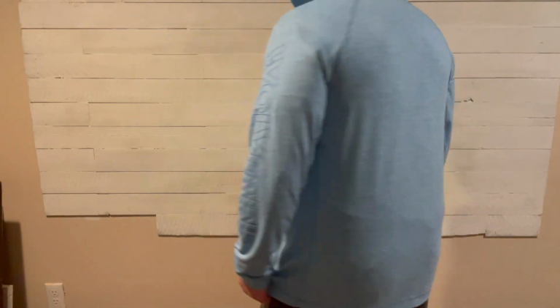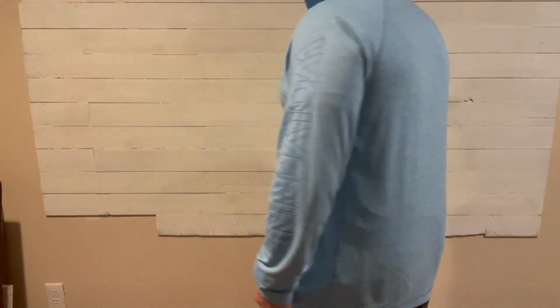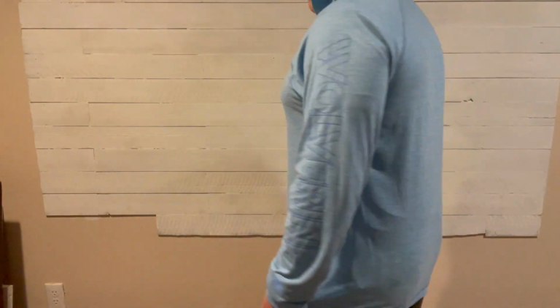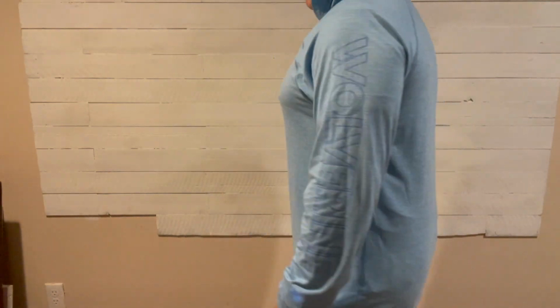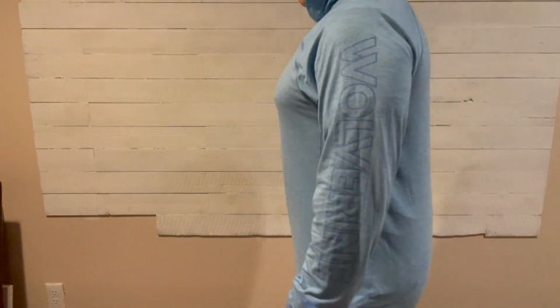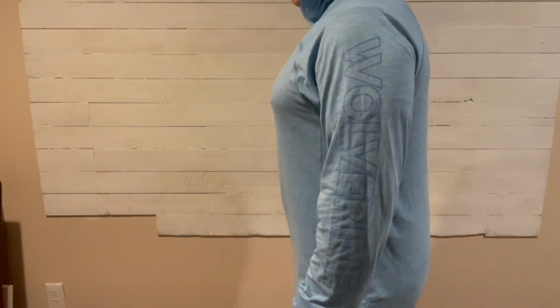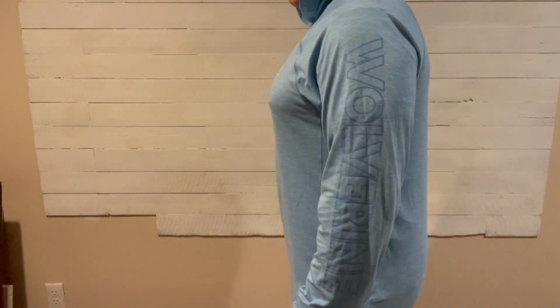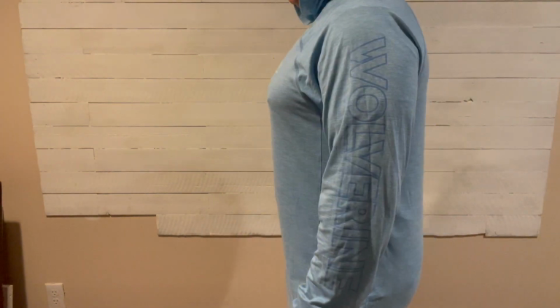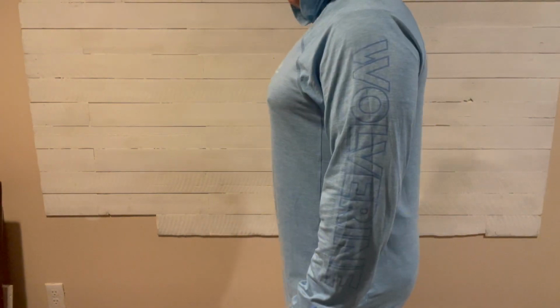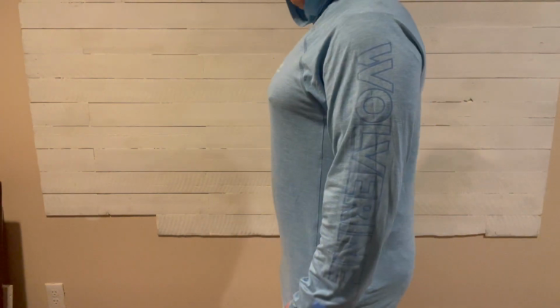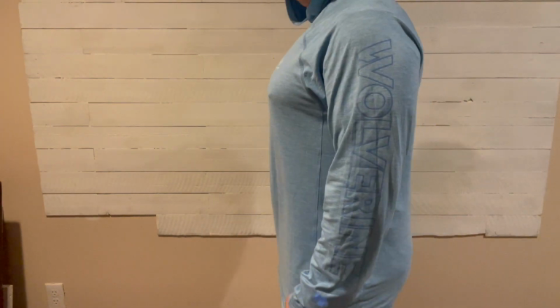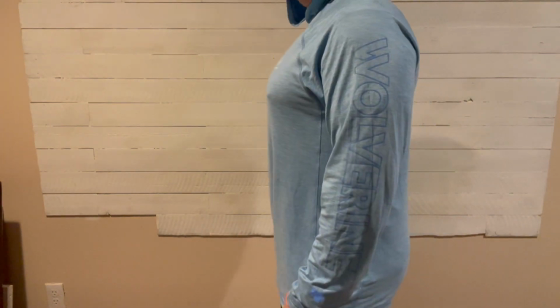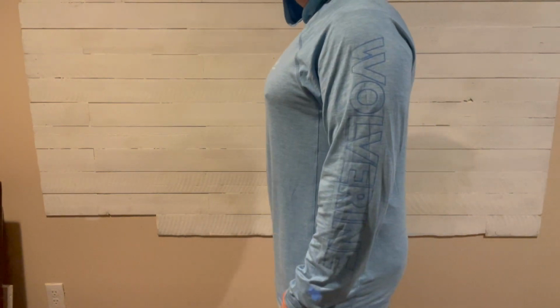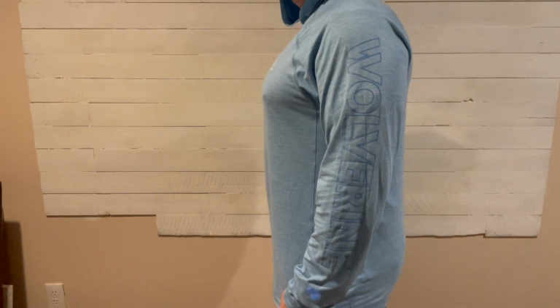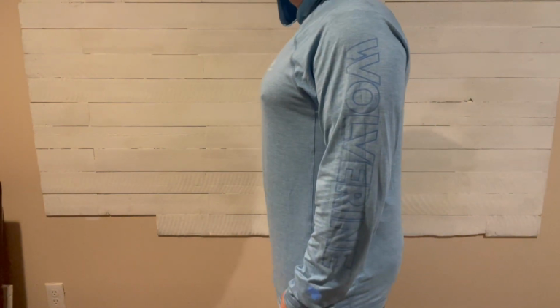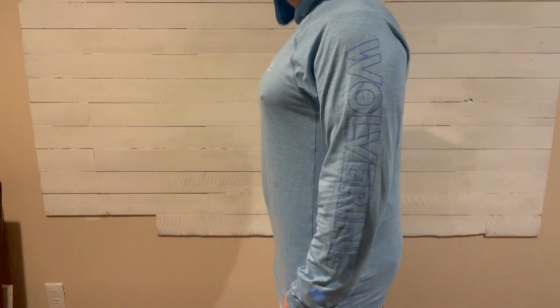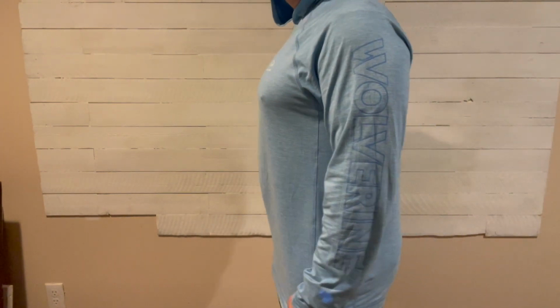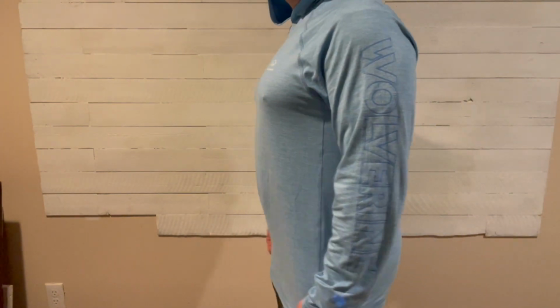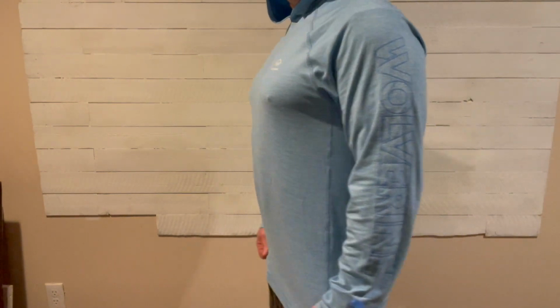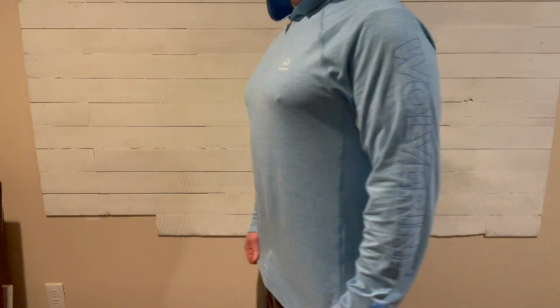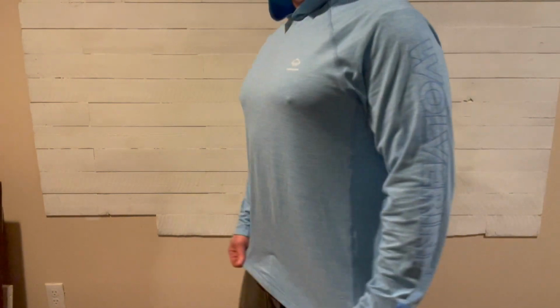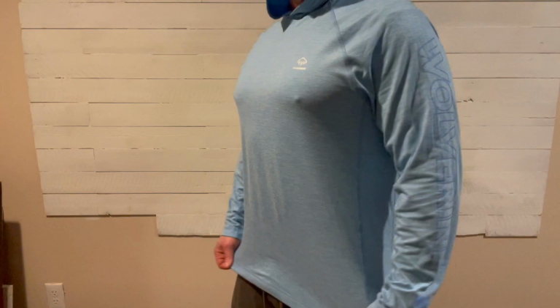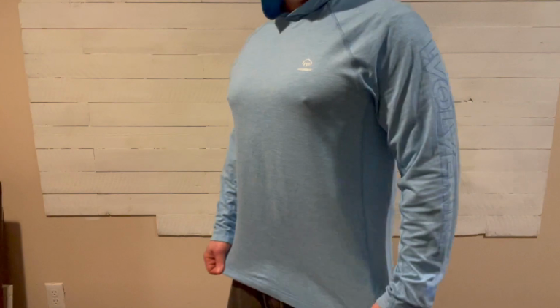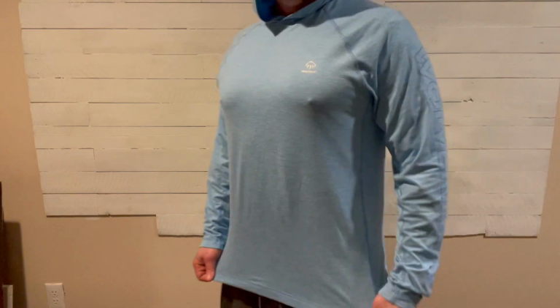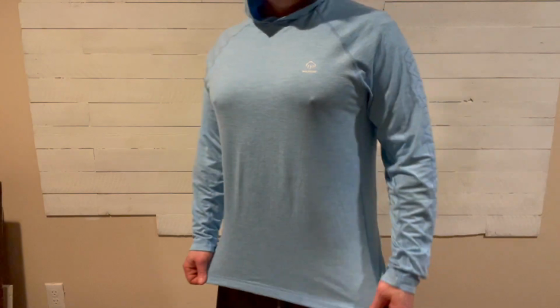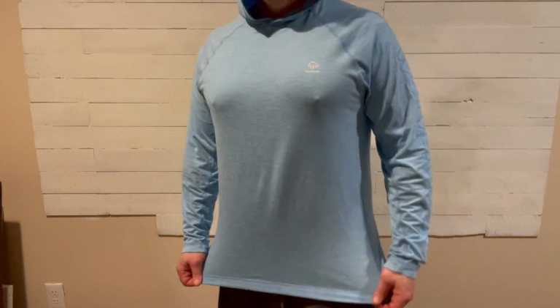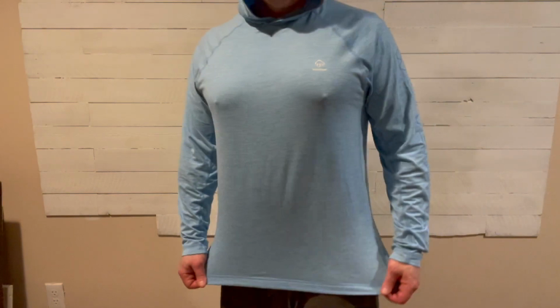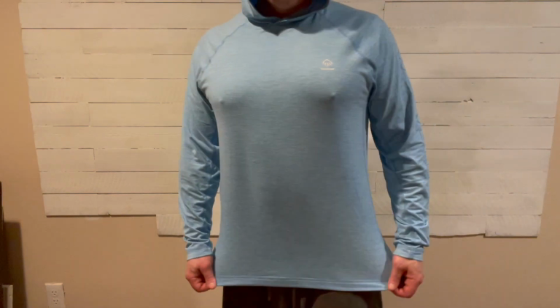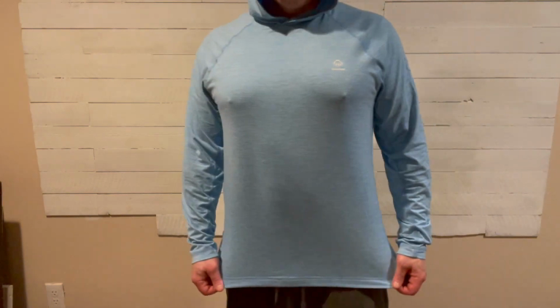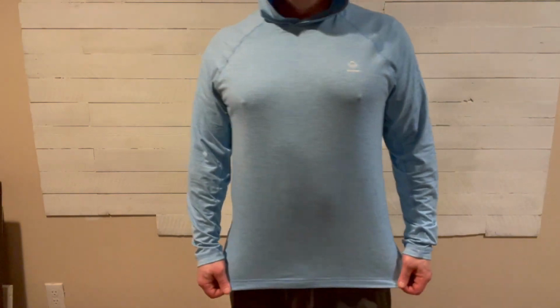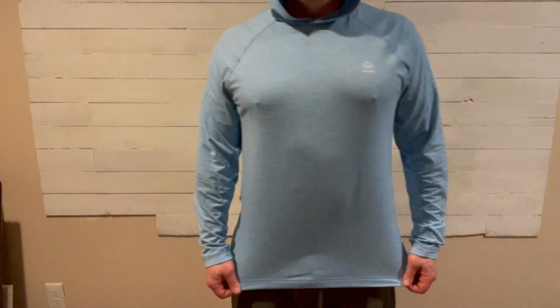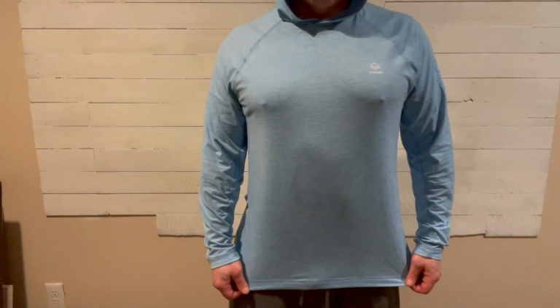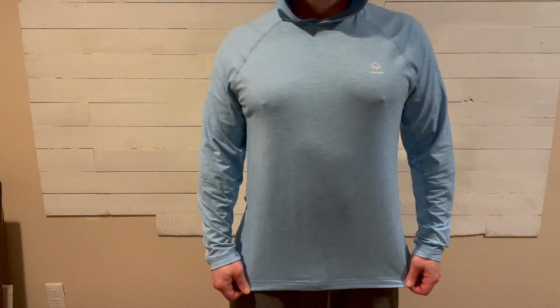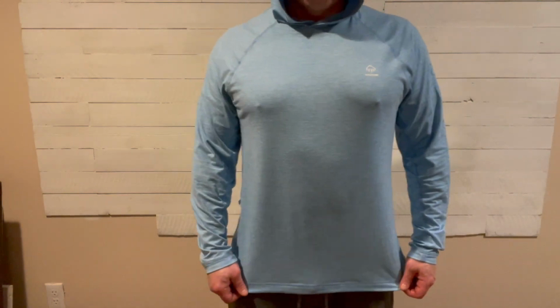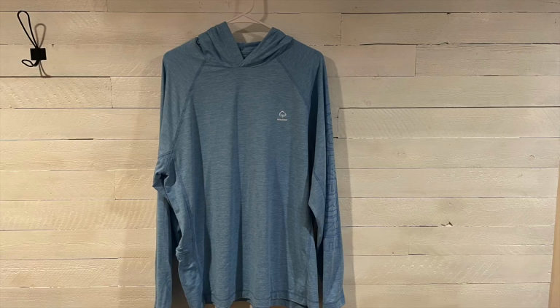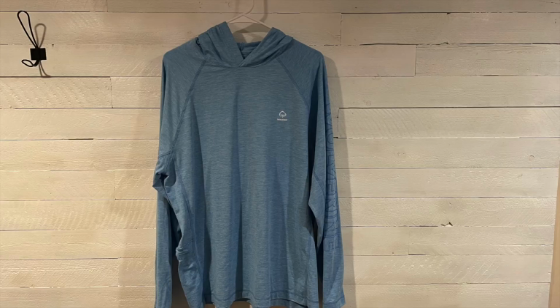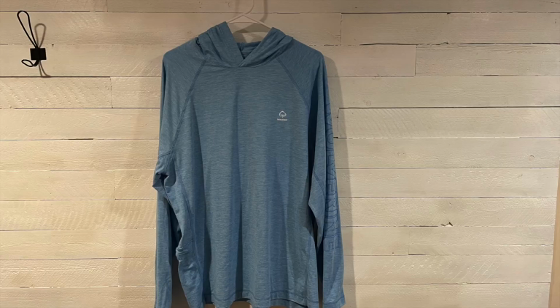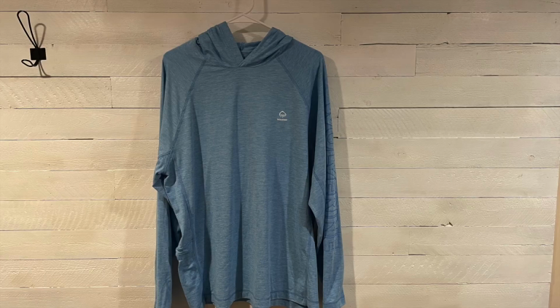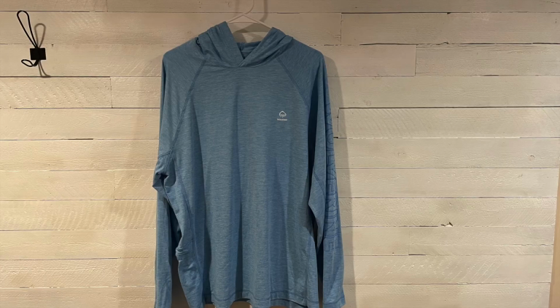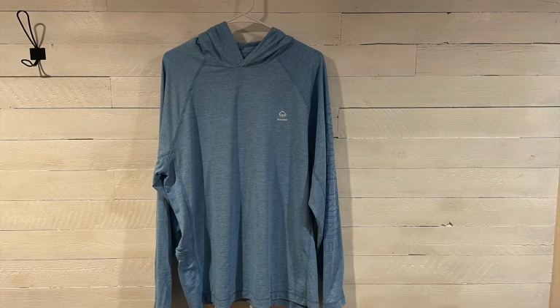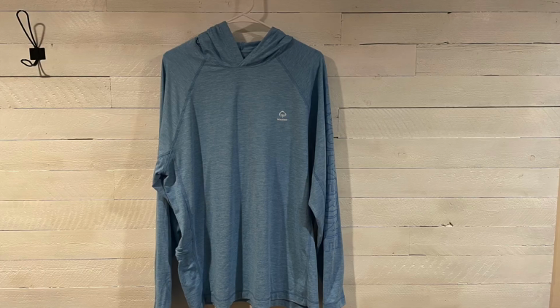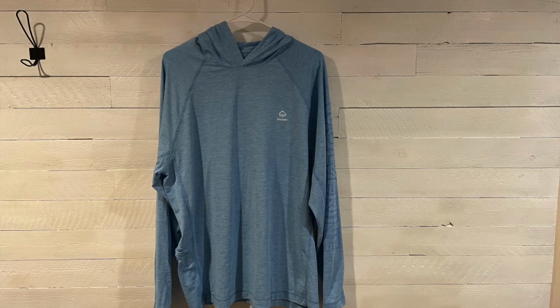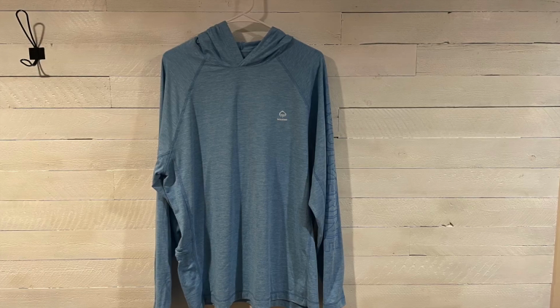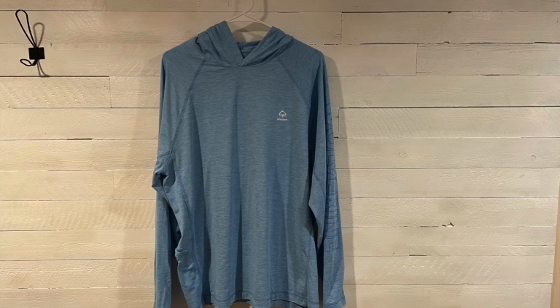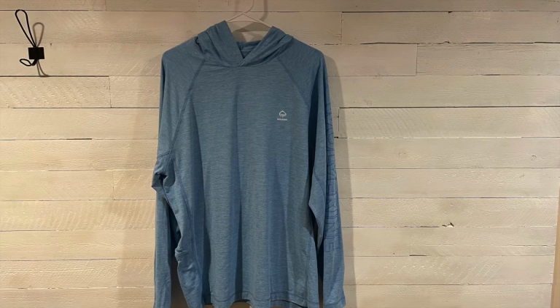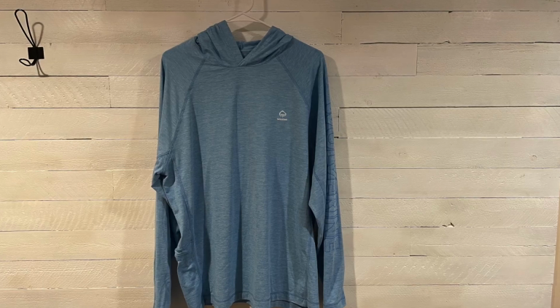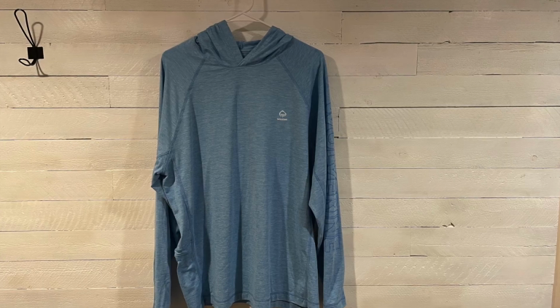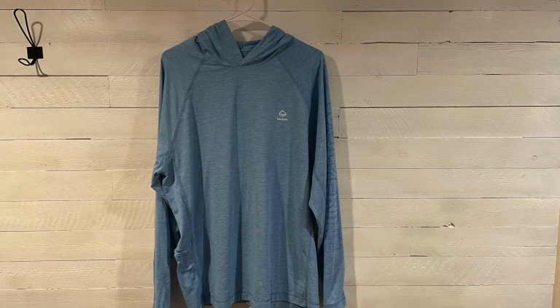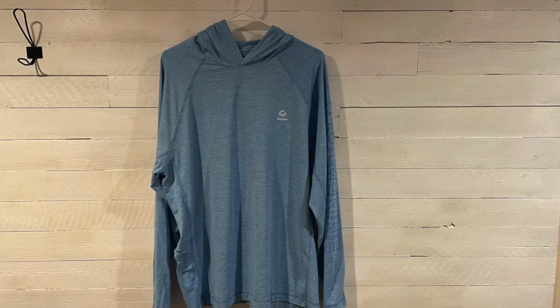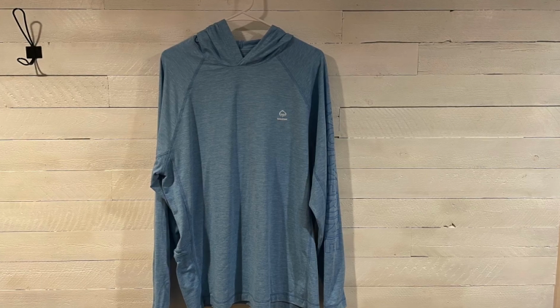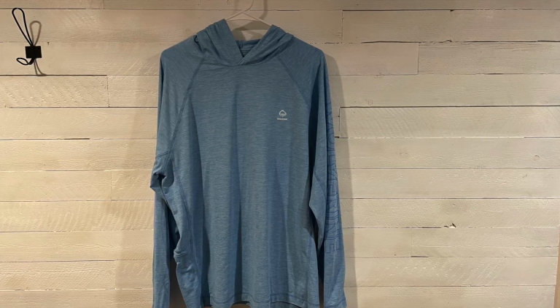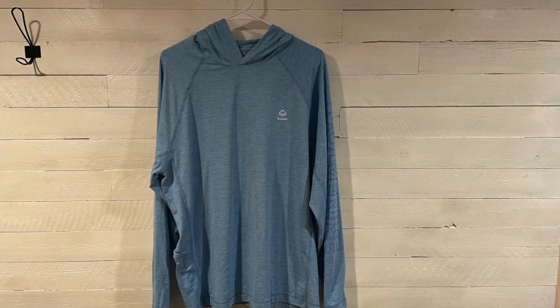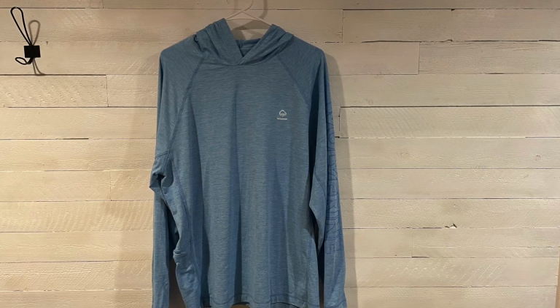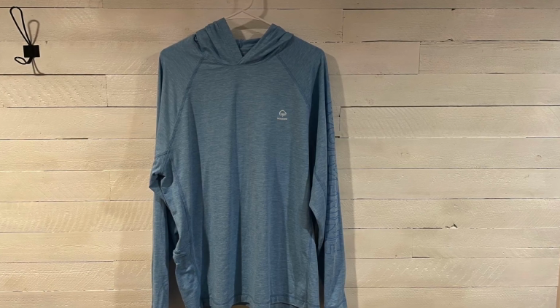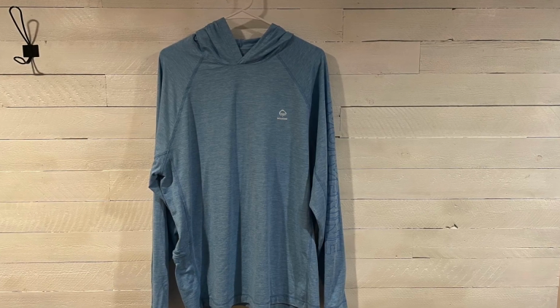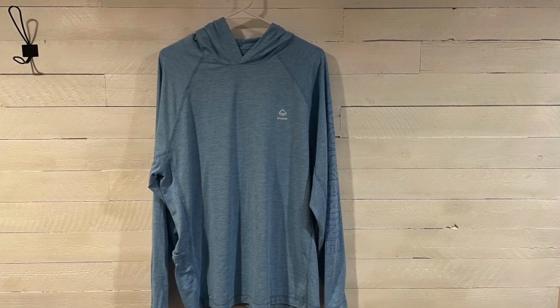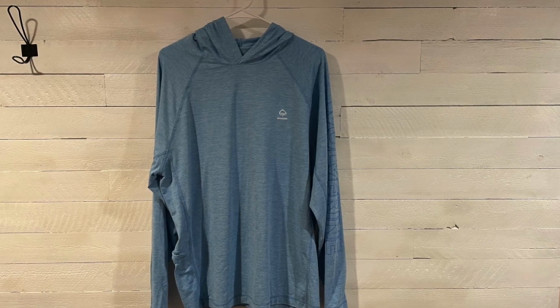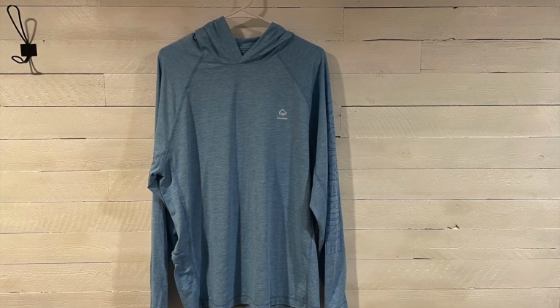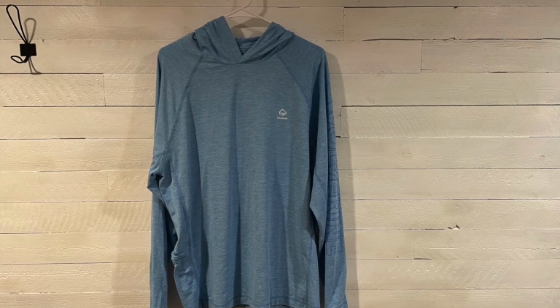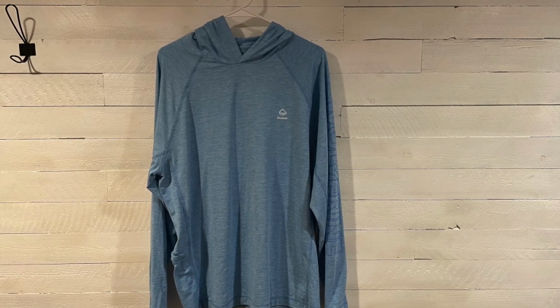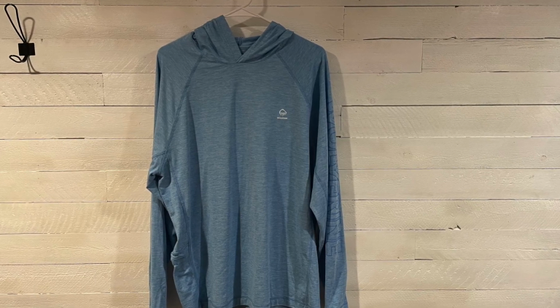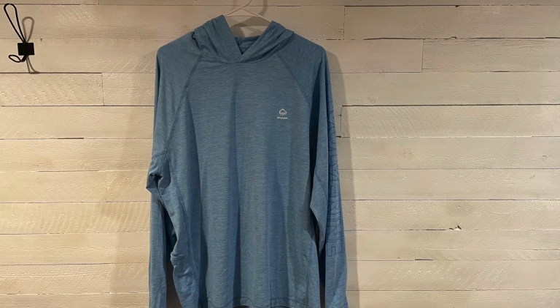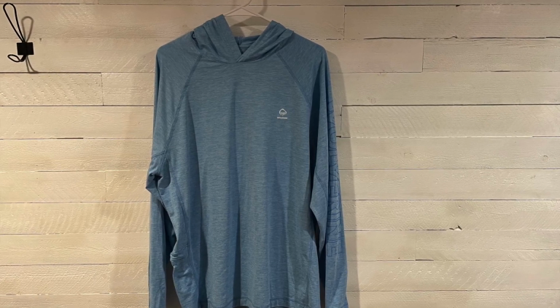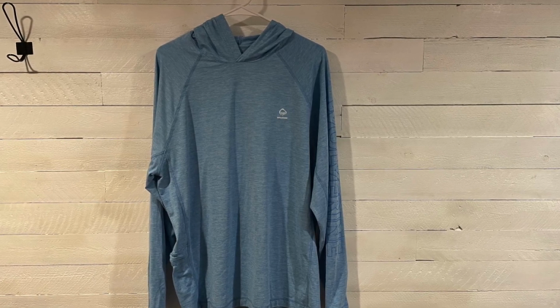I definitely like it so far. If you would like to purchase this sweatshirt, please click on the link in the description below.